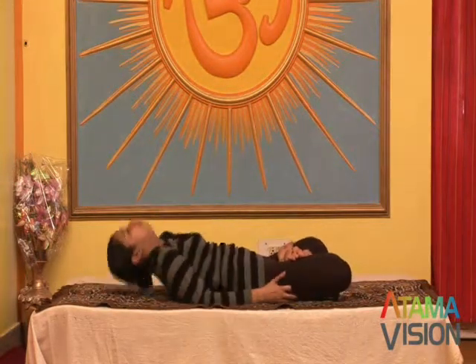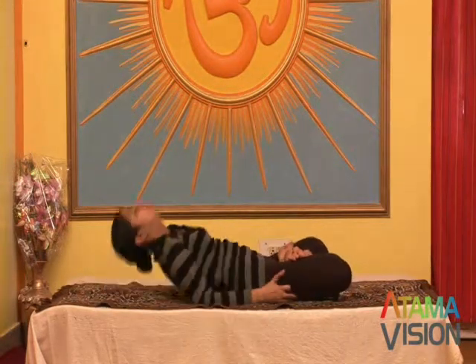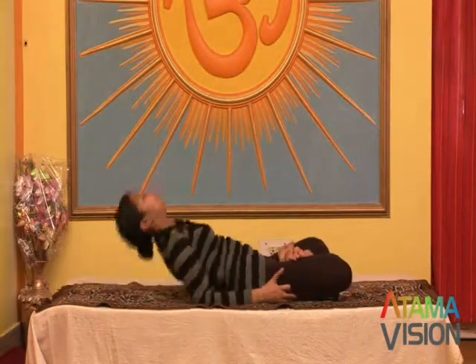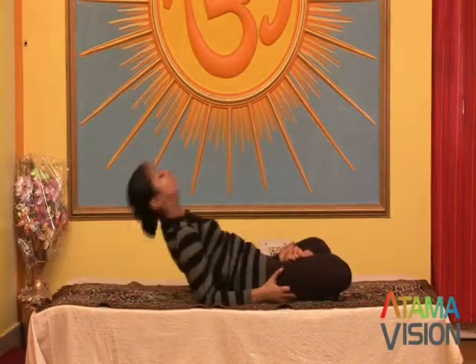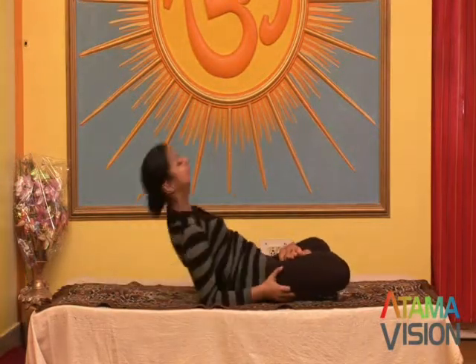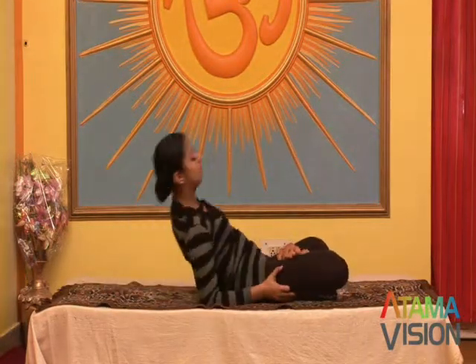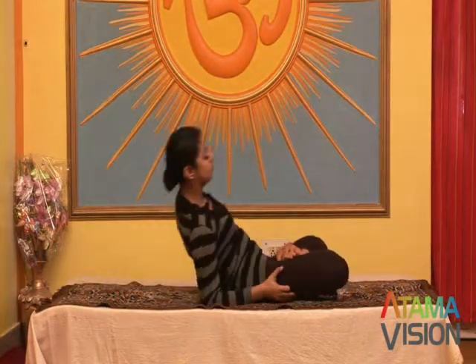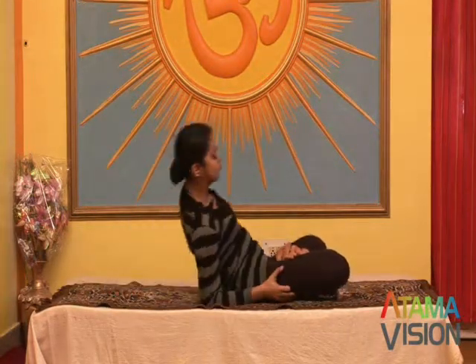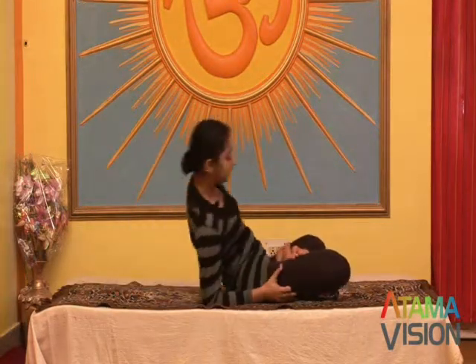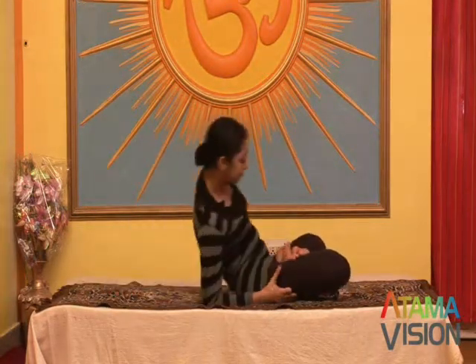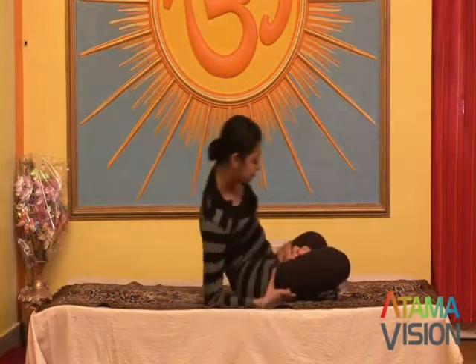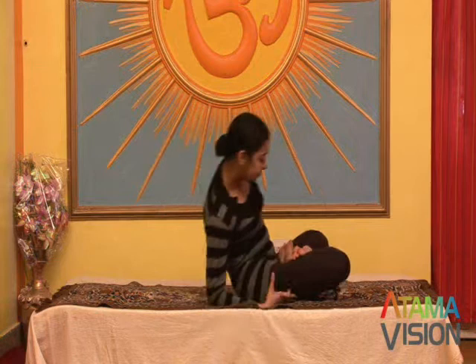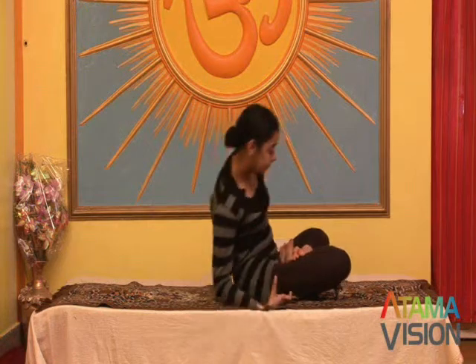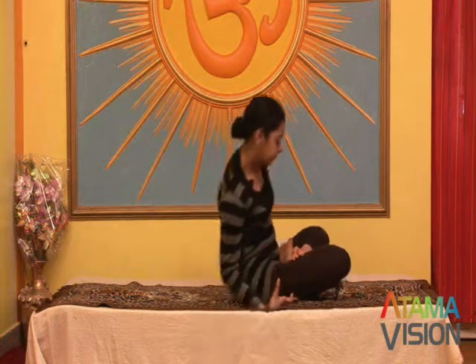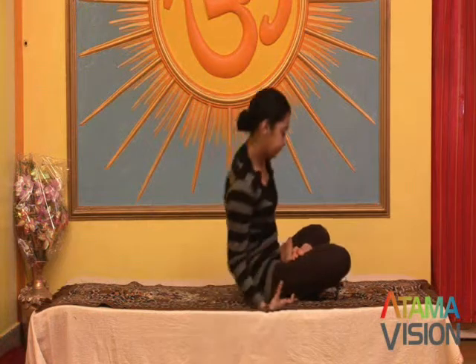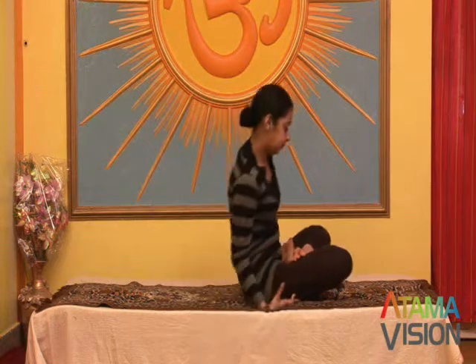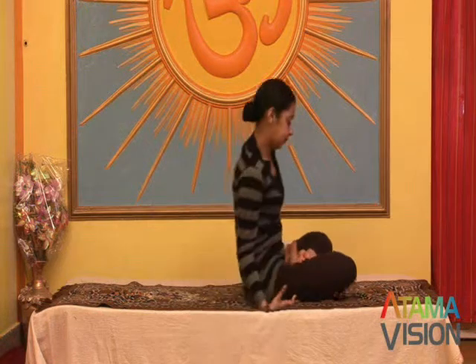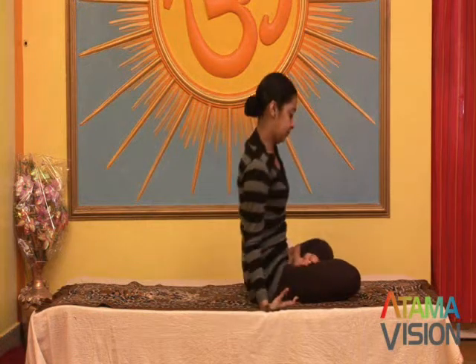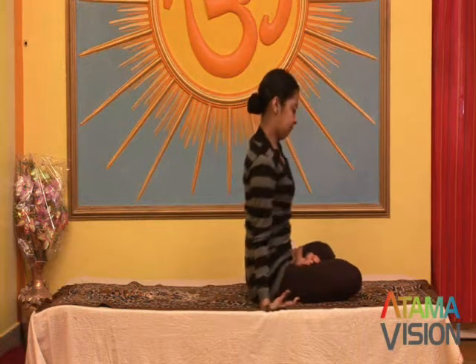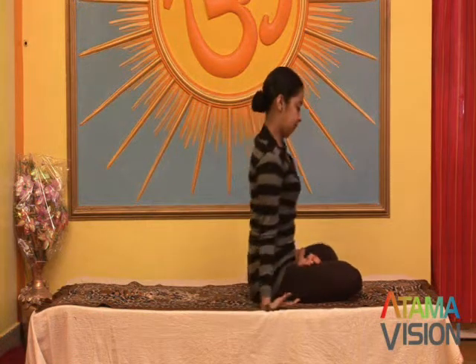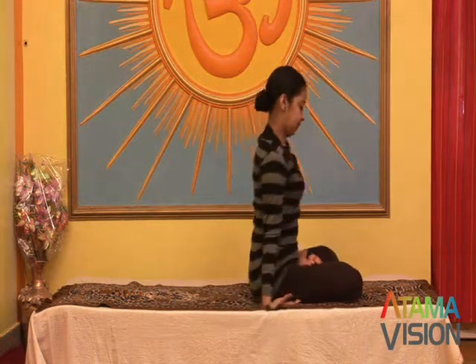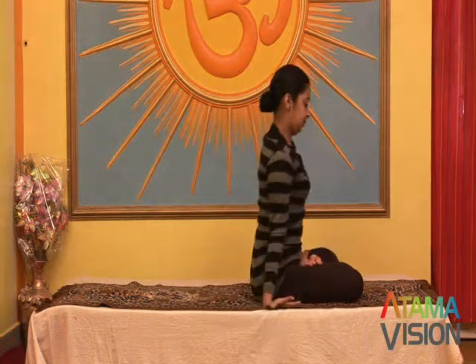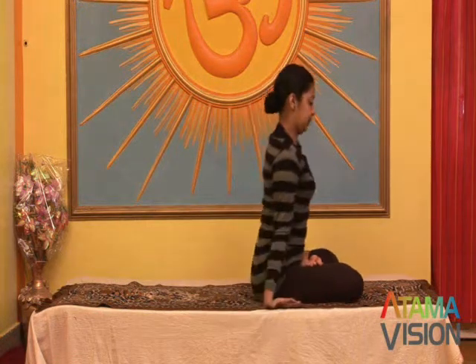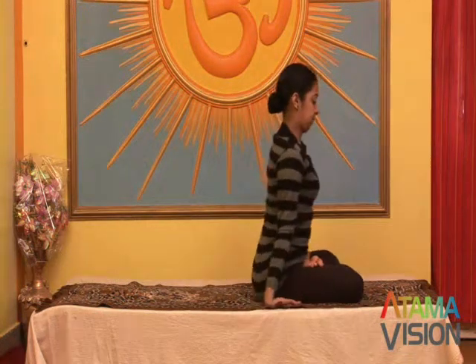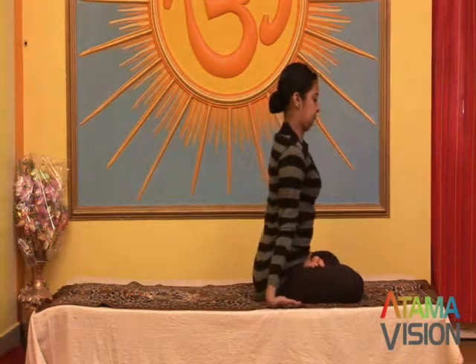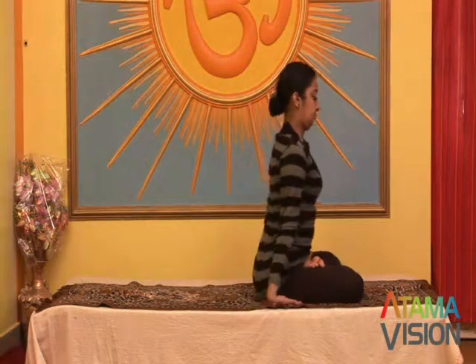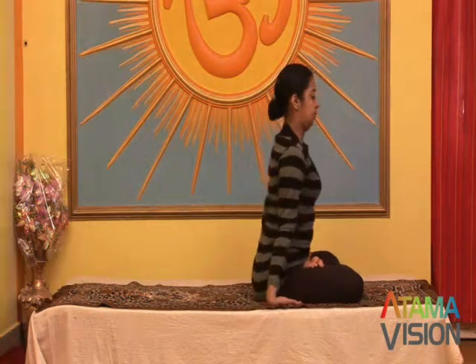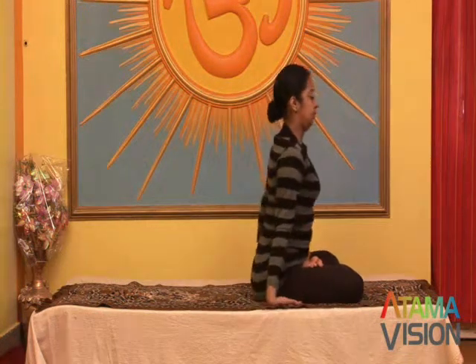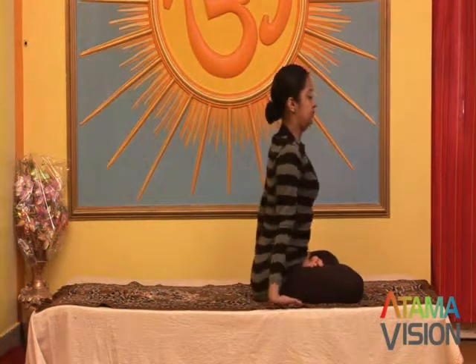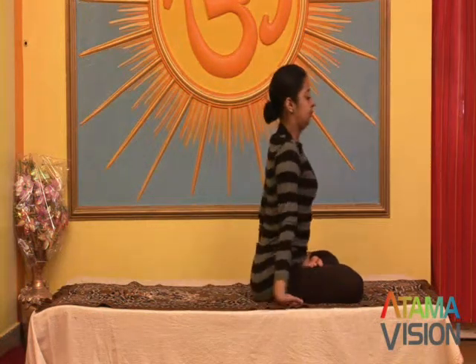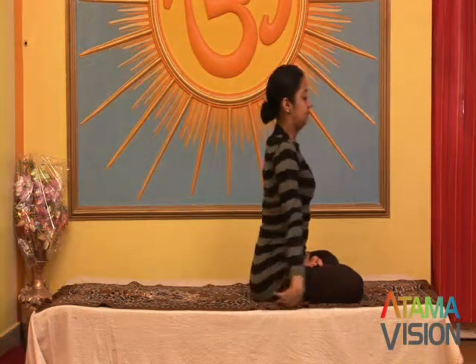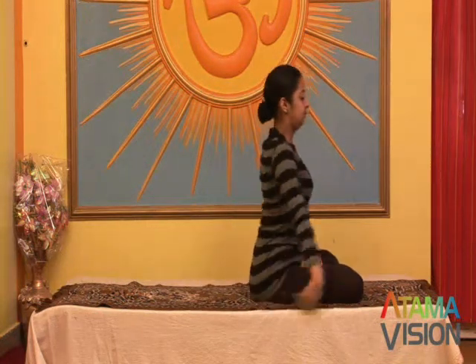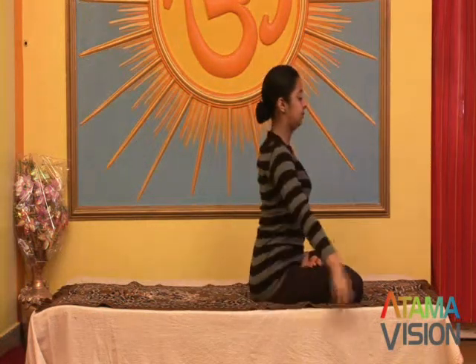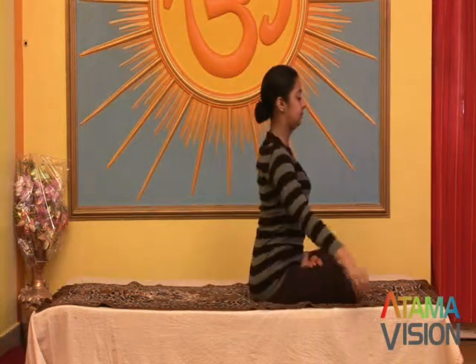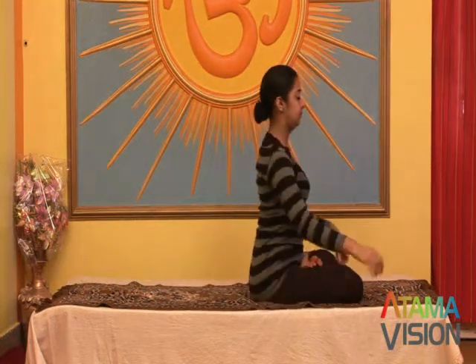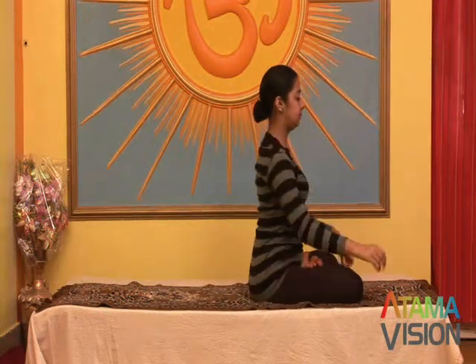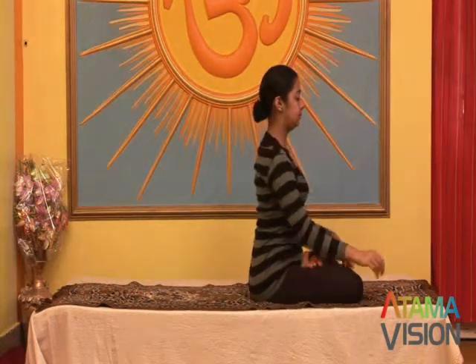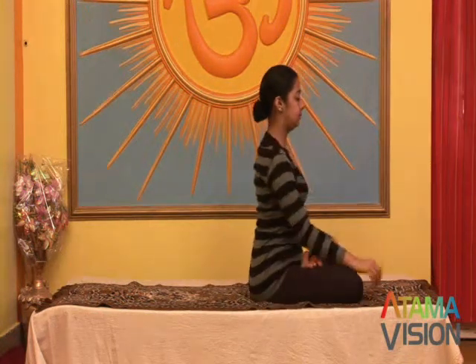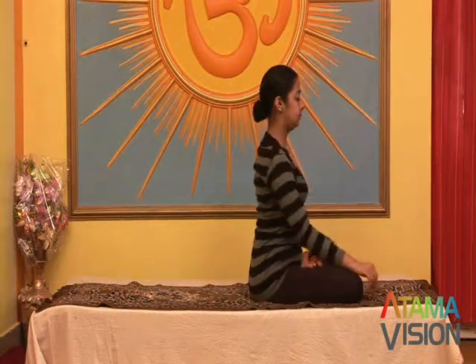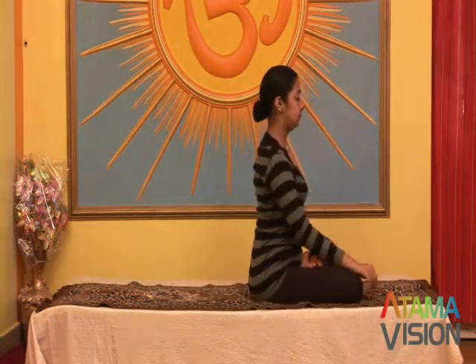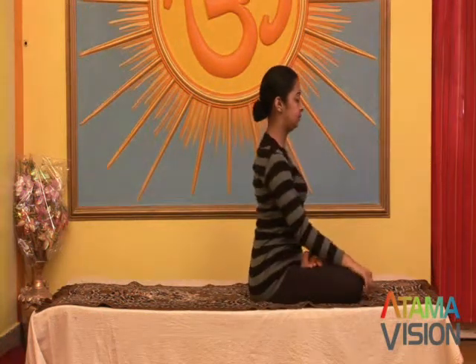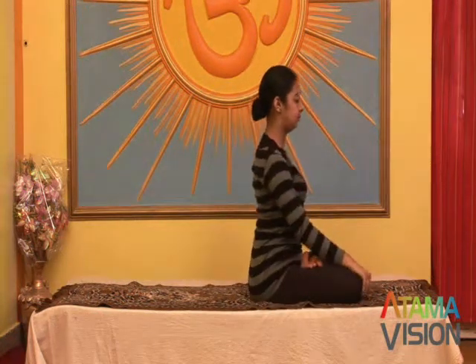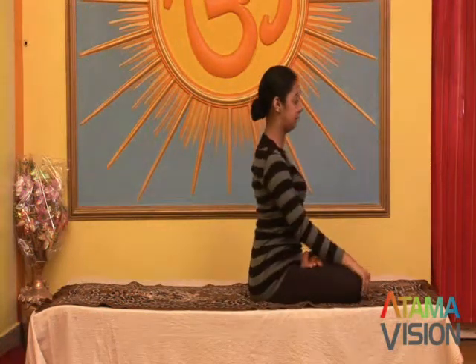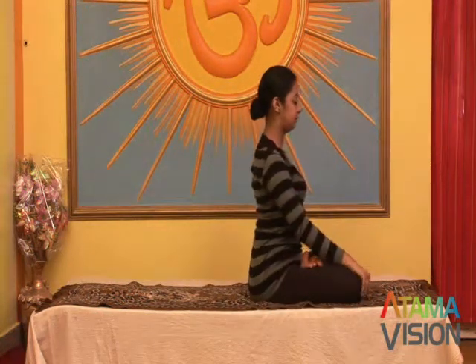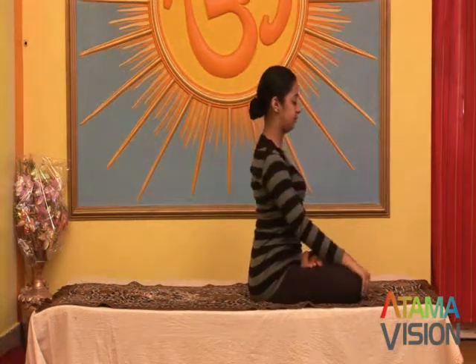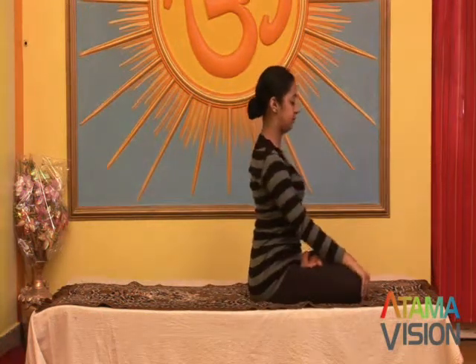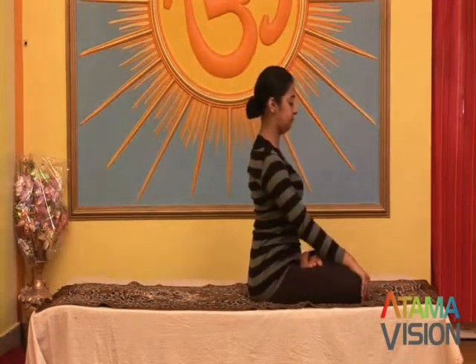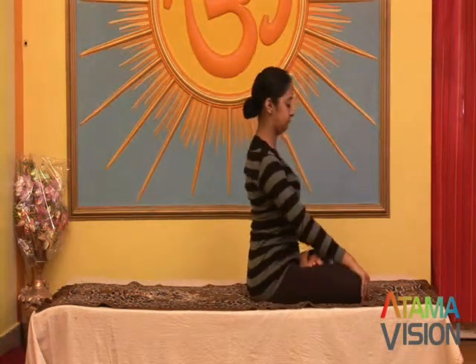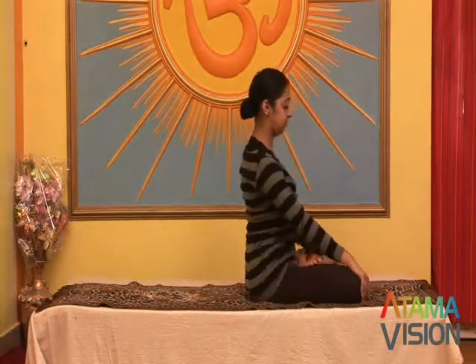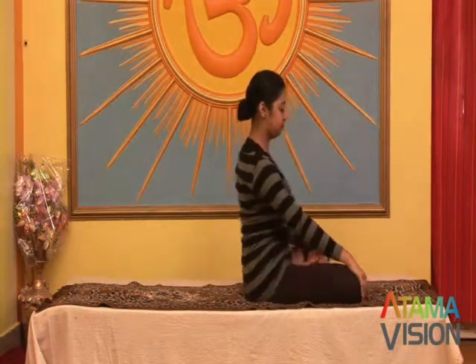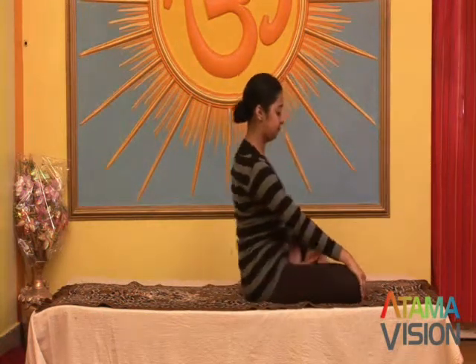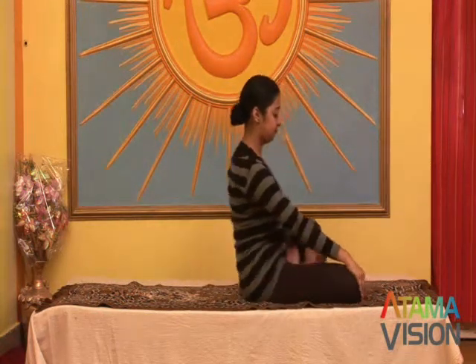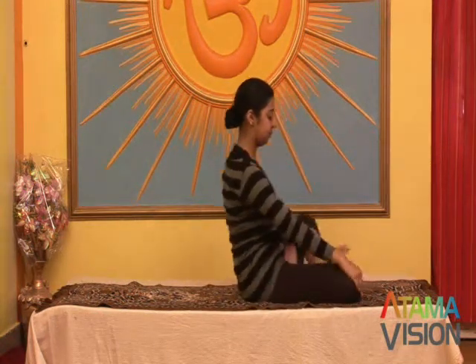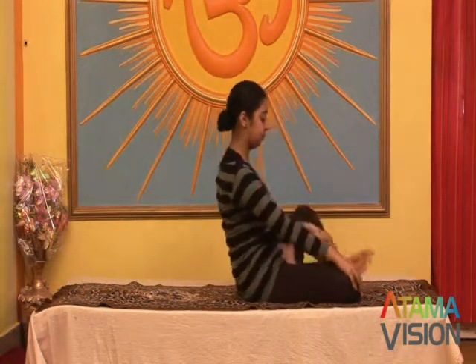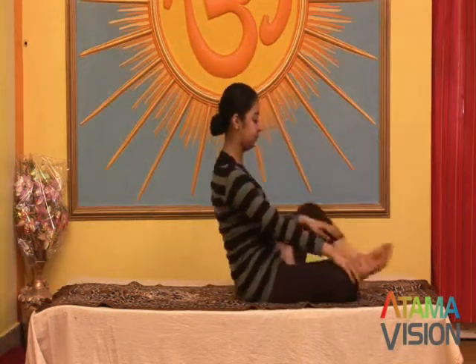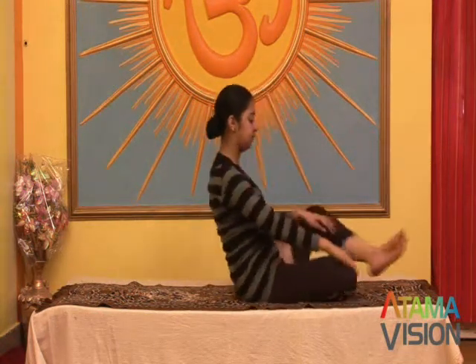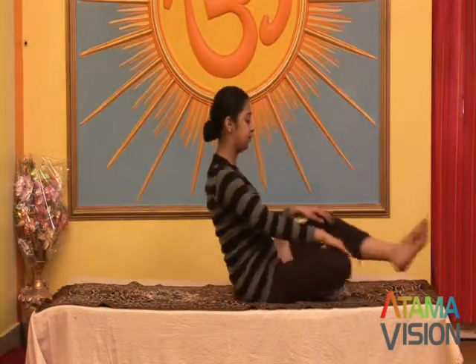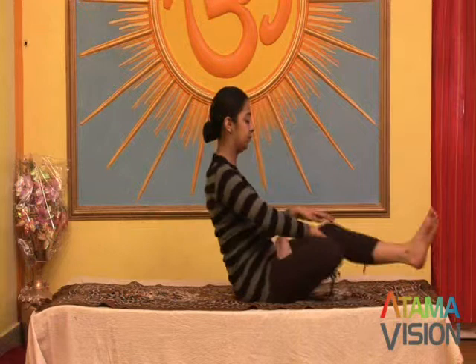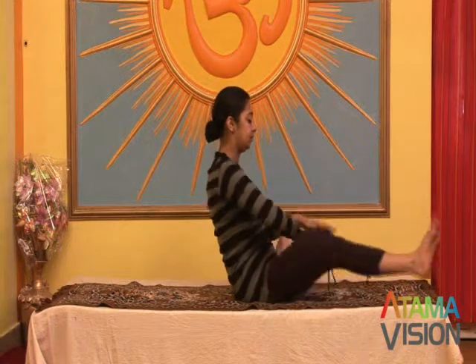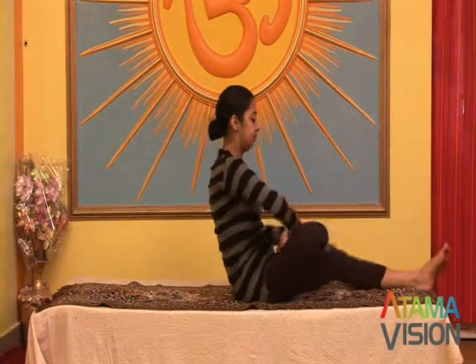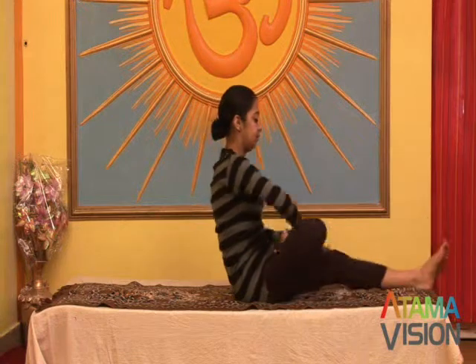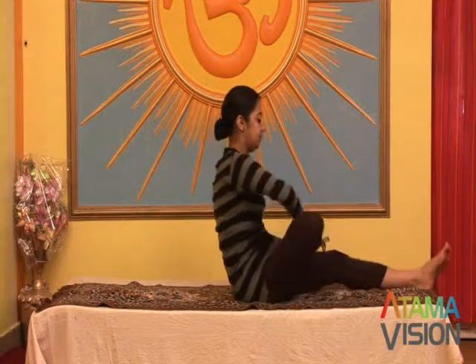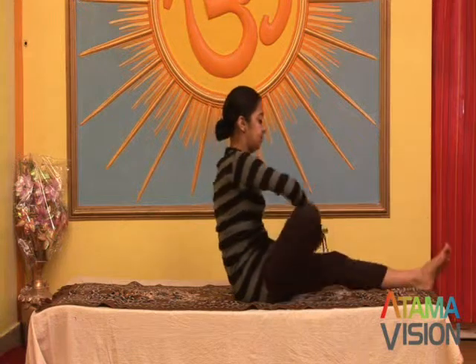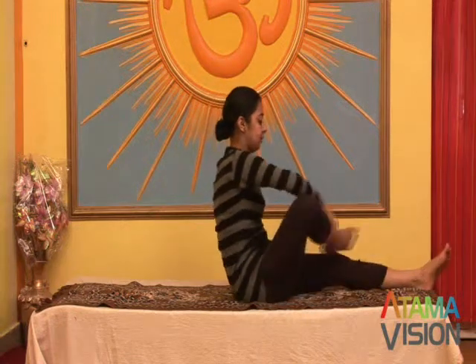Benefits: this practice is very good for asthma and bronchitis. It also relieves inflamed and bleeding piles.